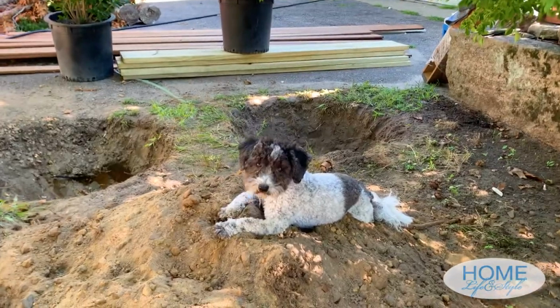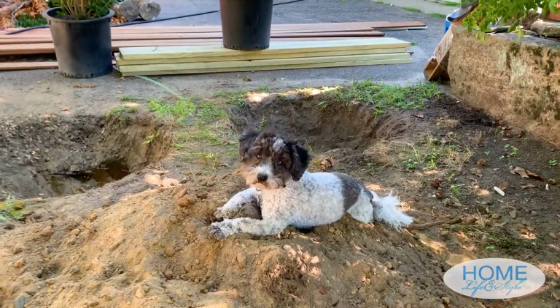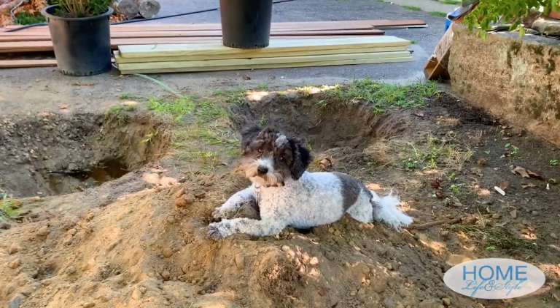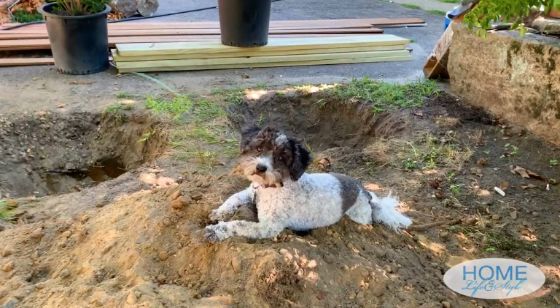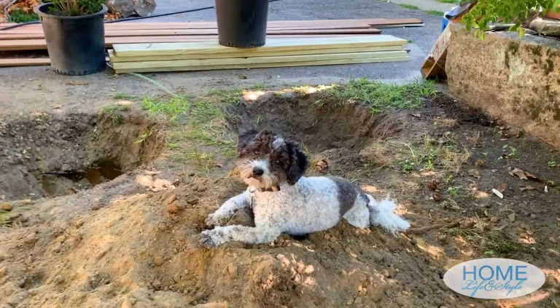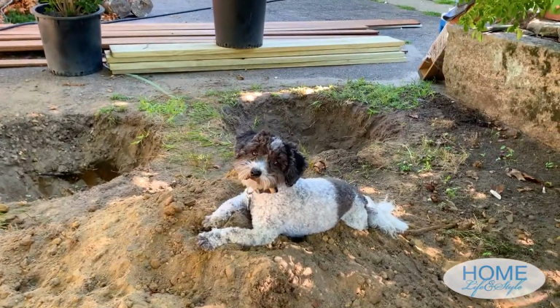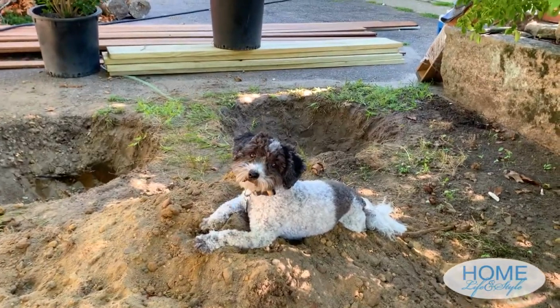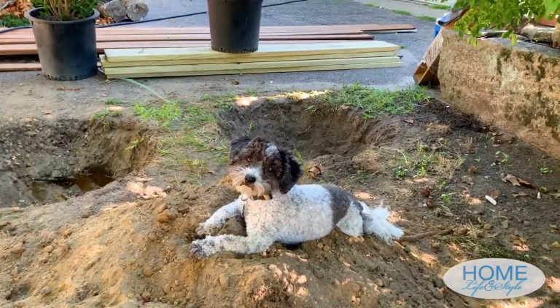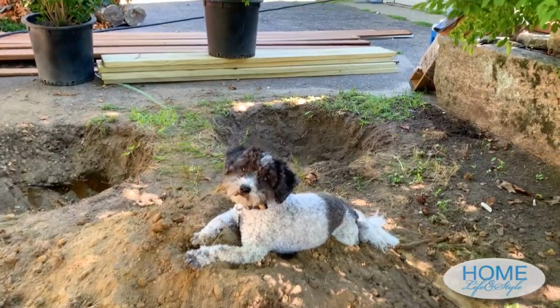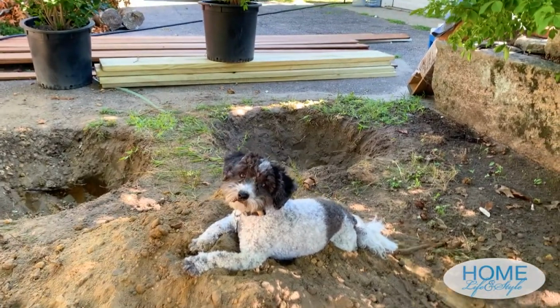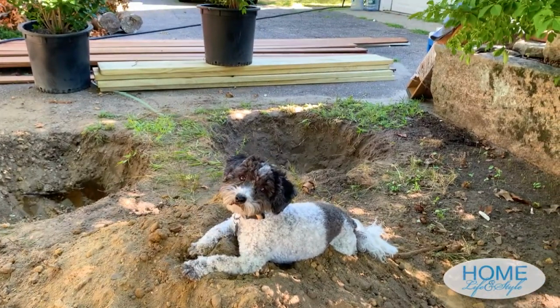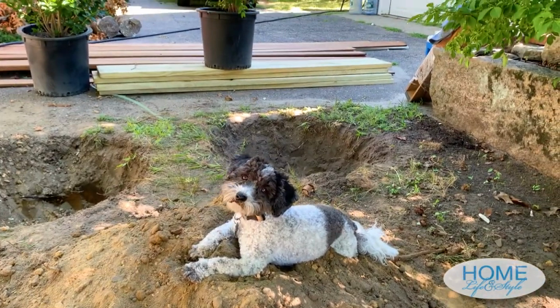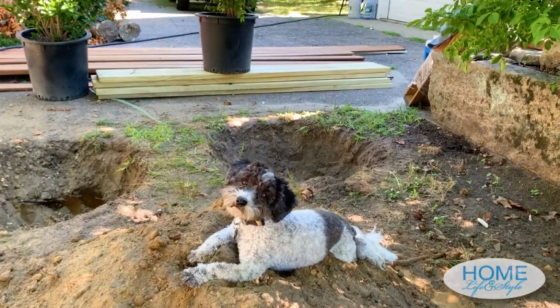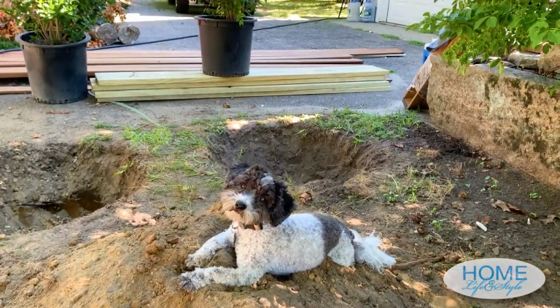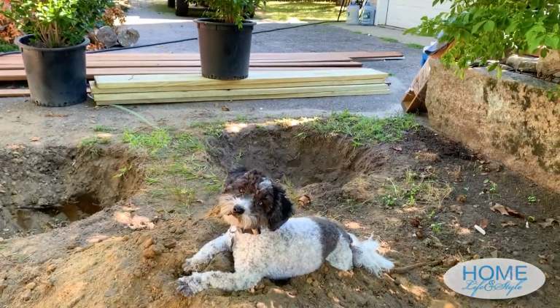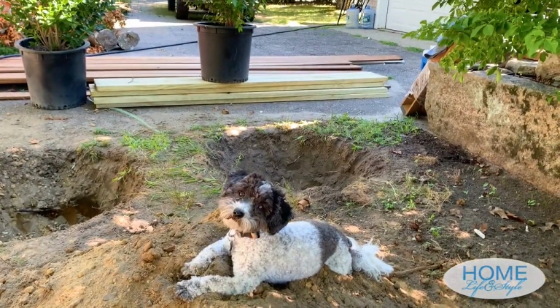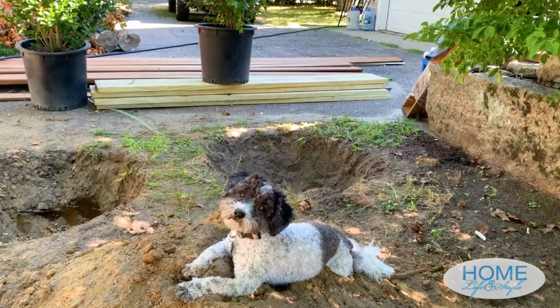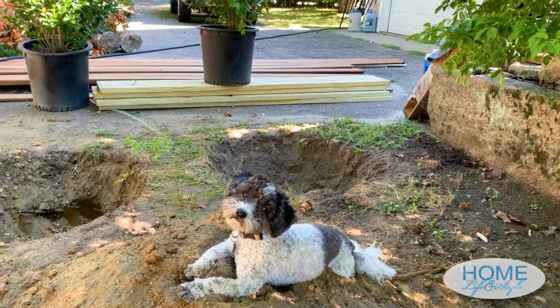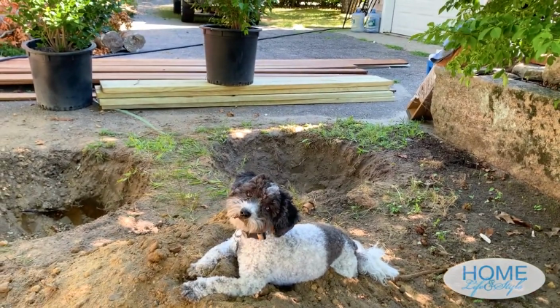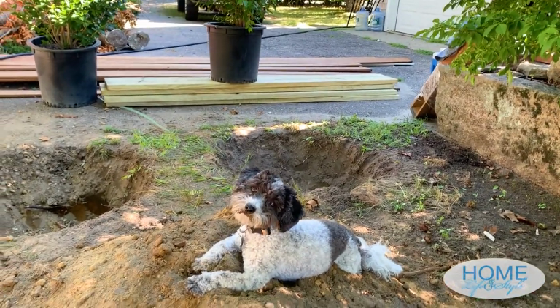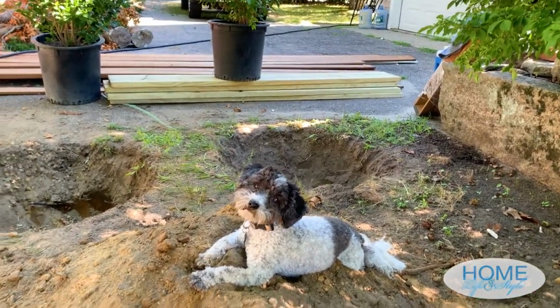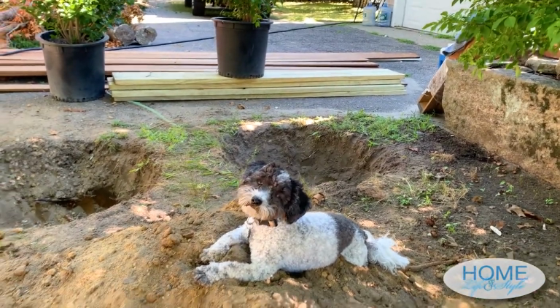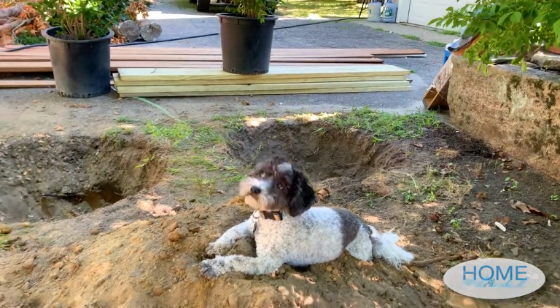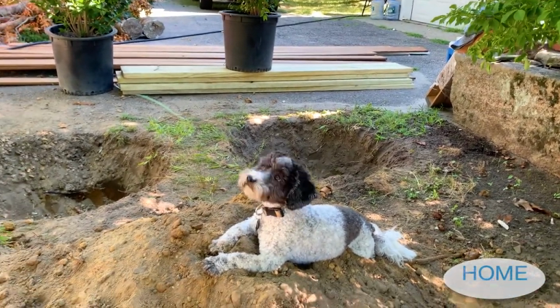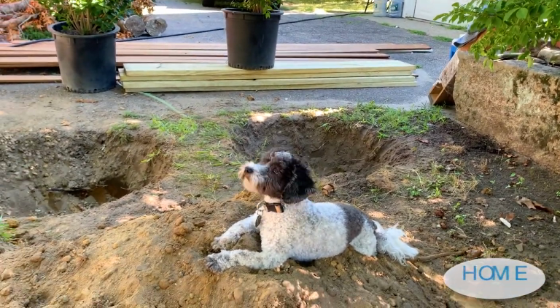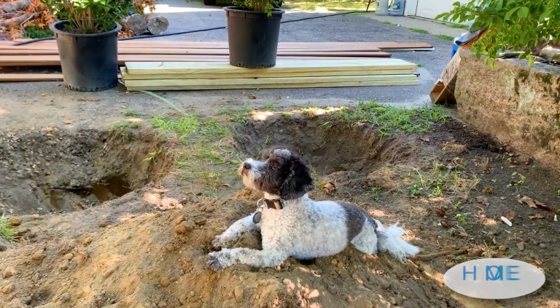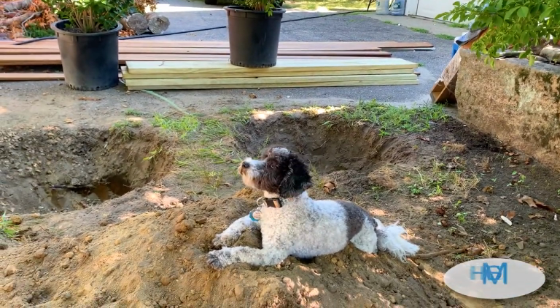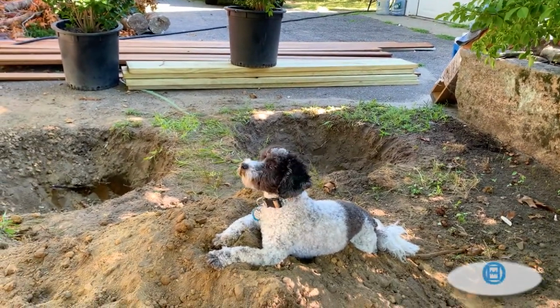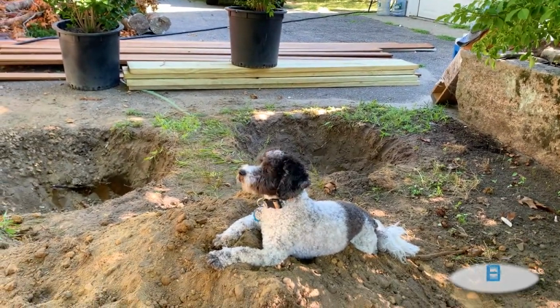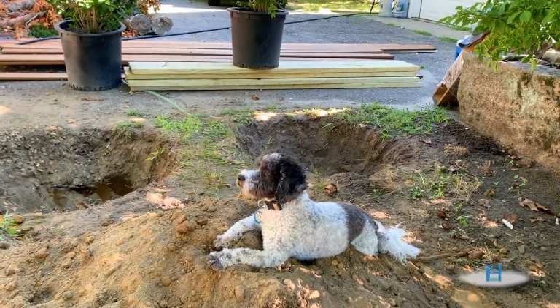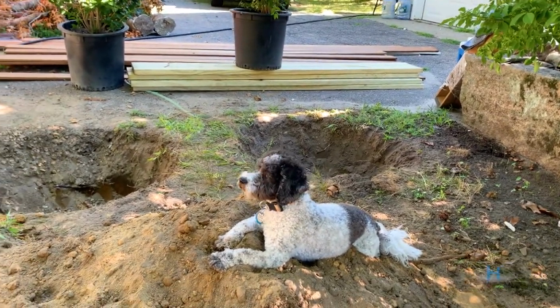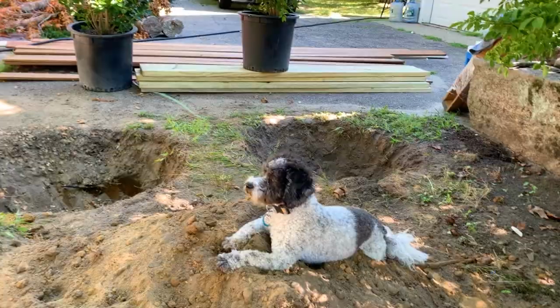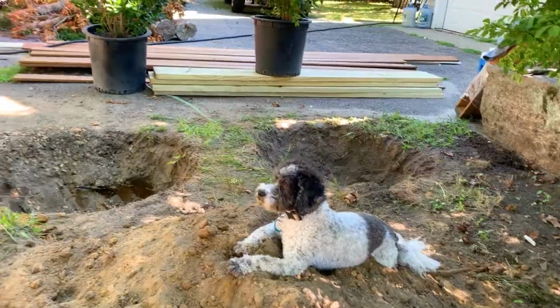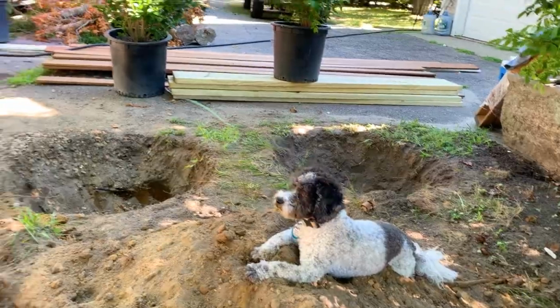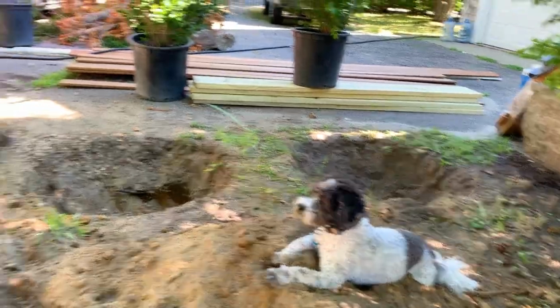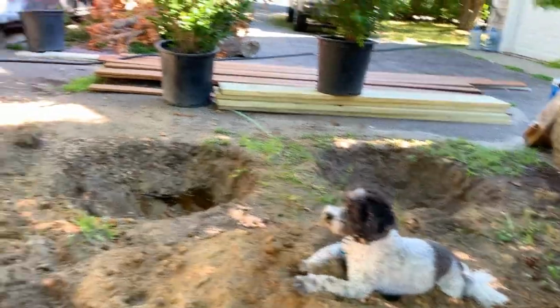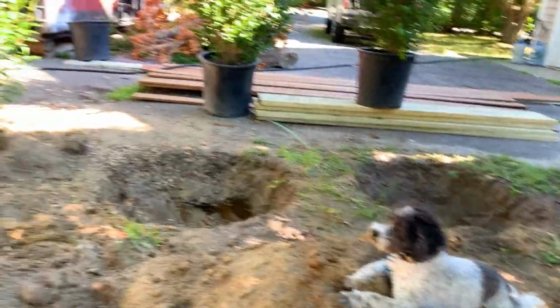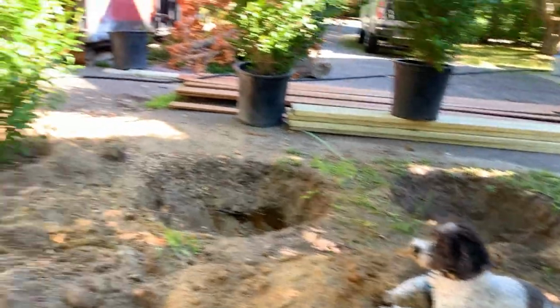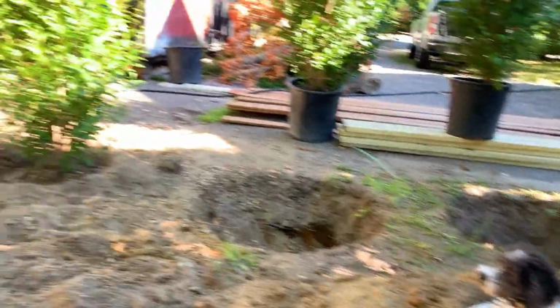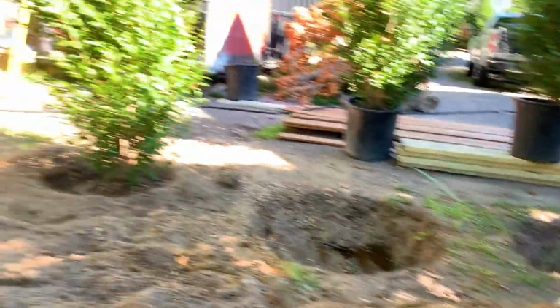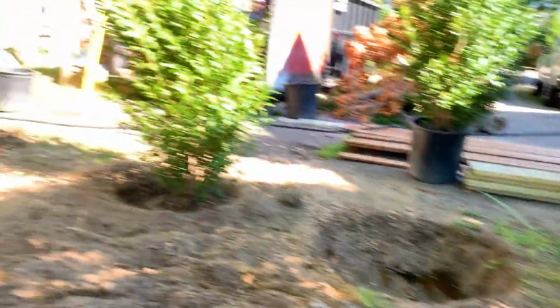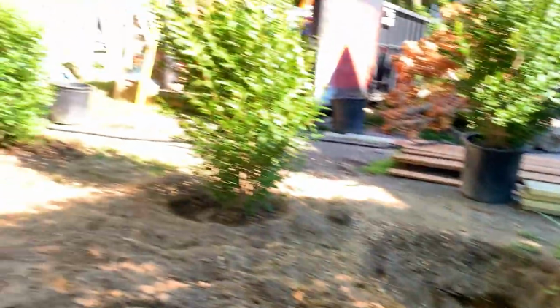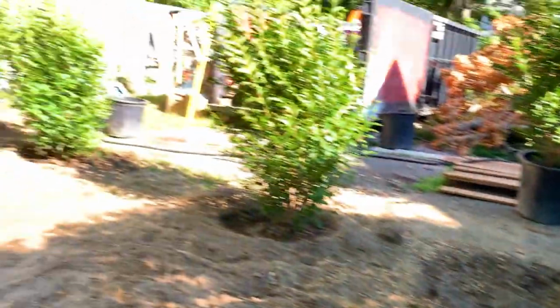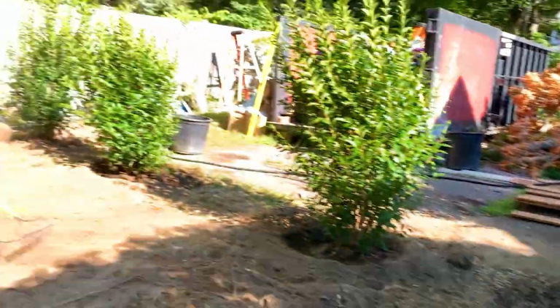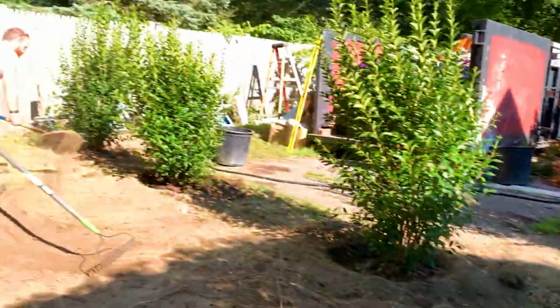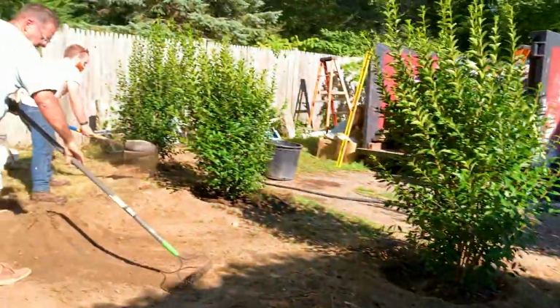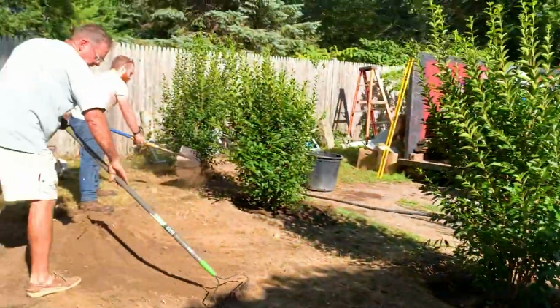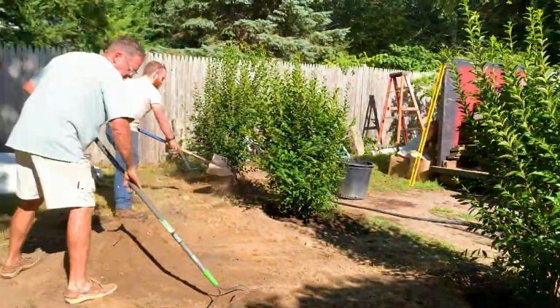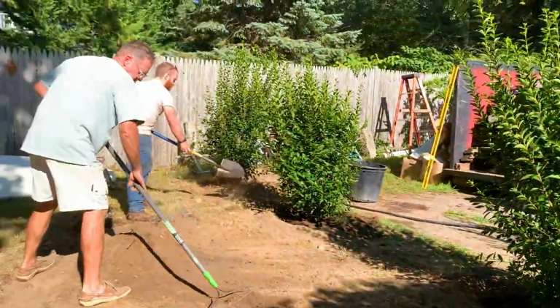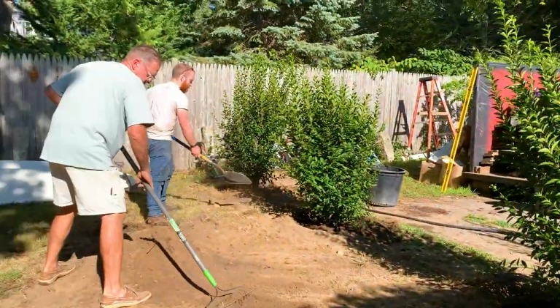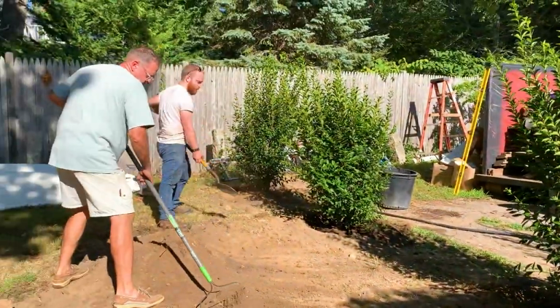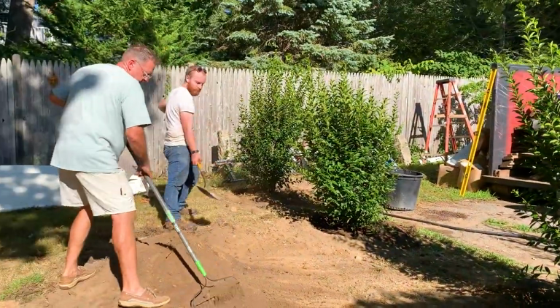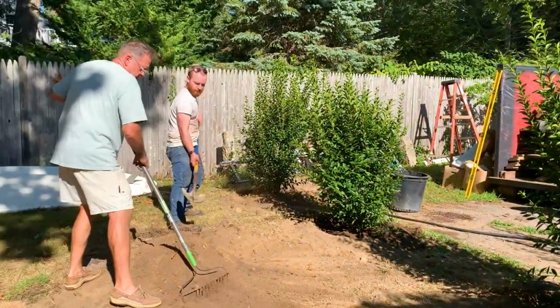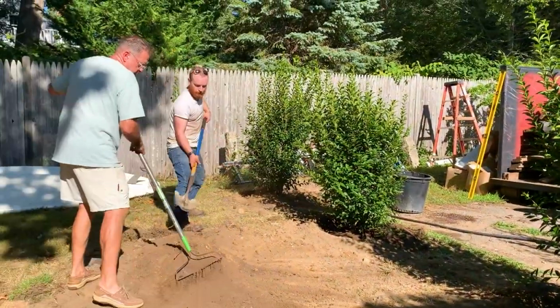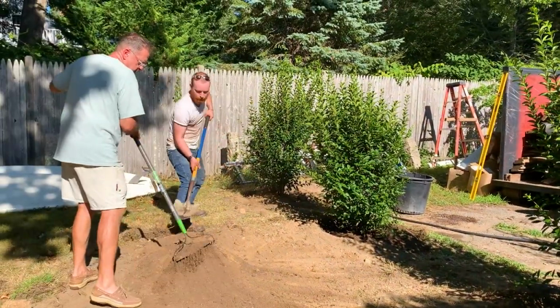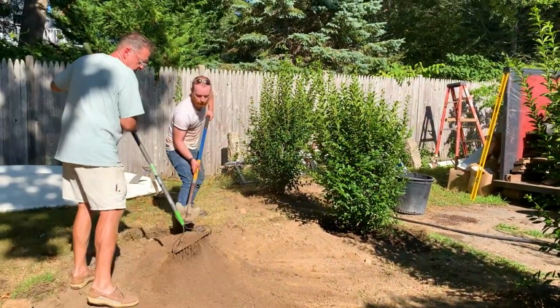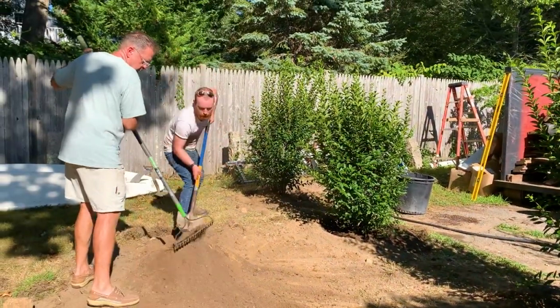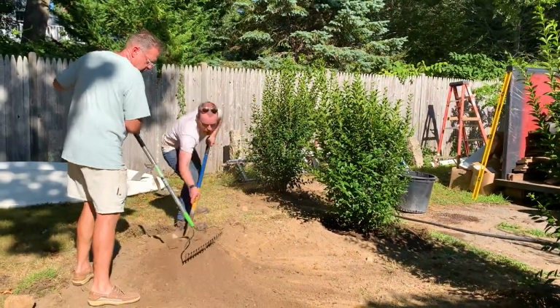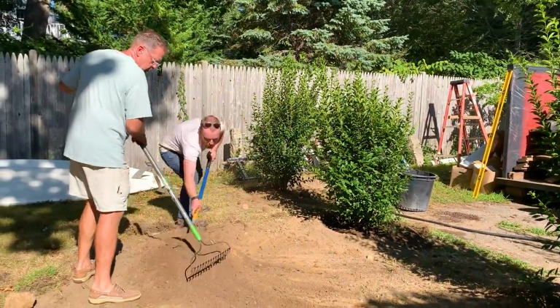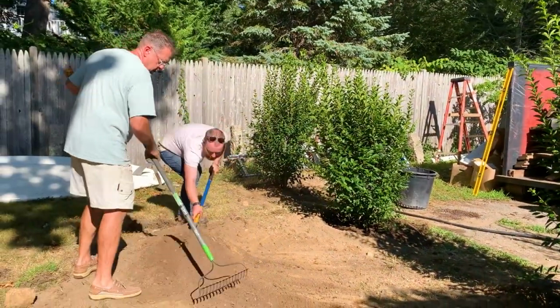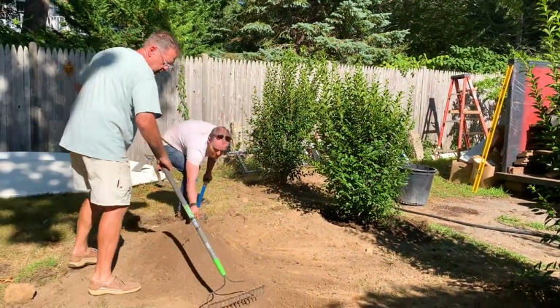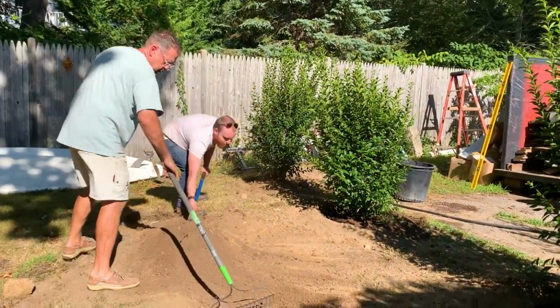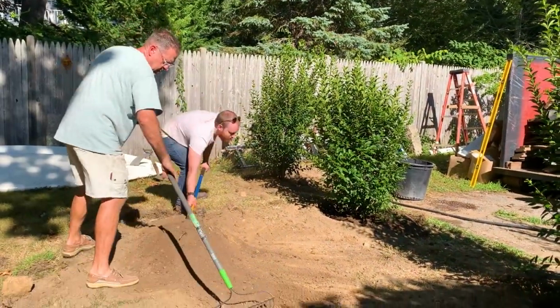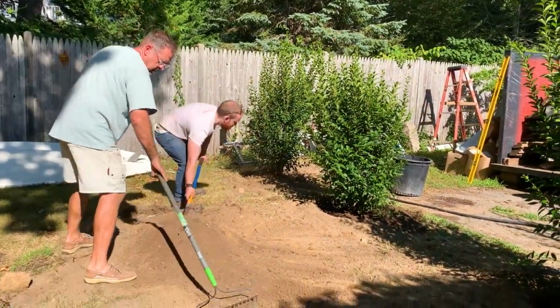At the top of the back driveway, I wanted to add some border for privacy. My son Nate was visiting and offered to plant privets for us.